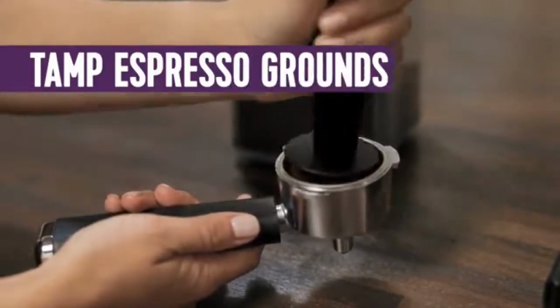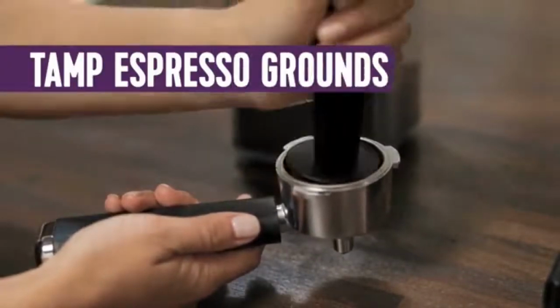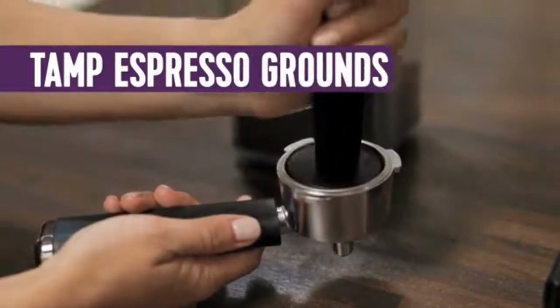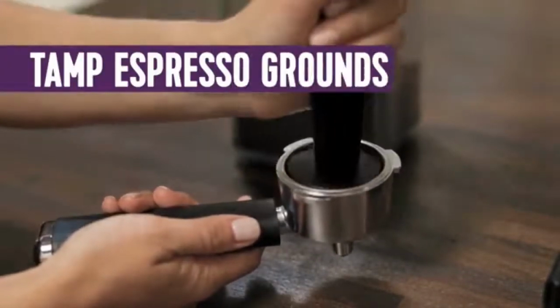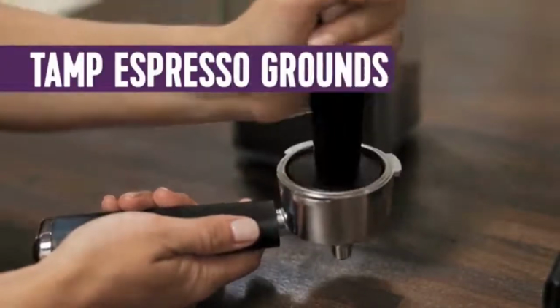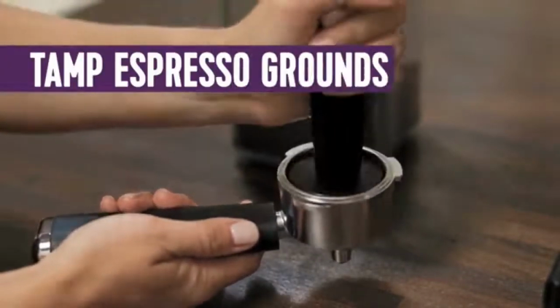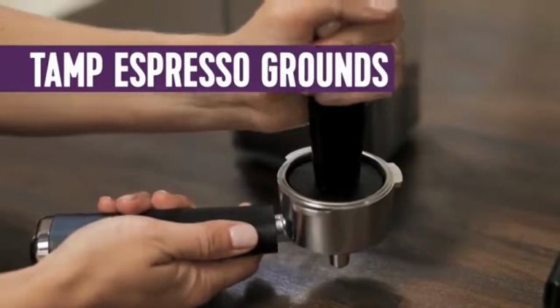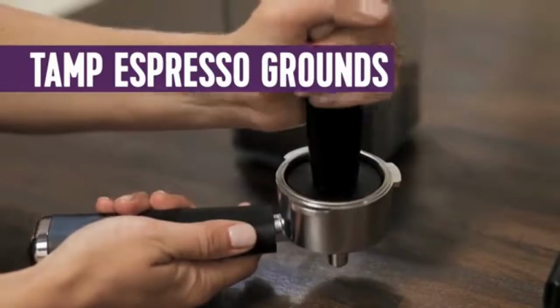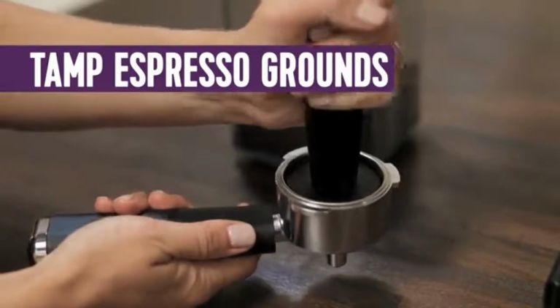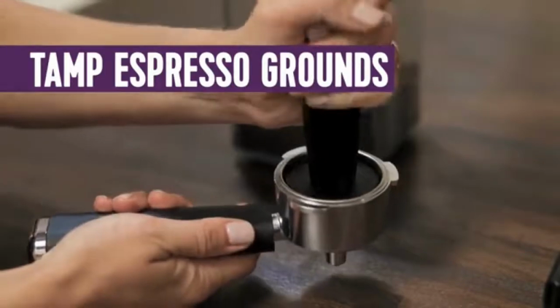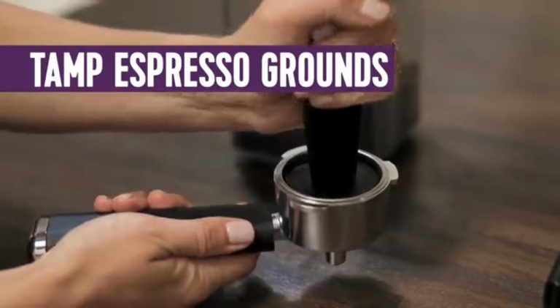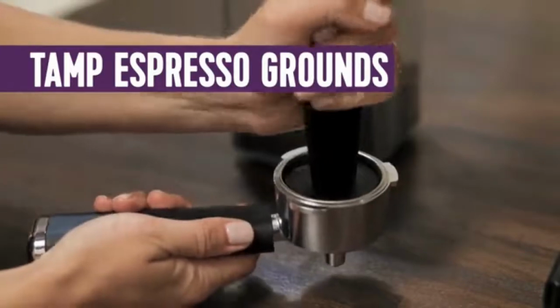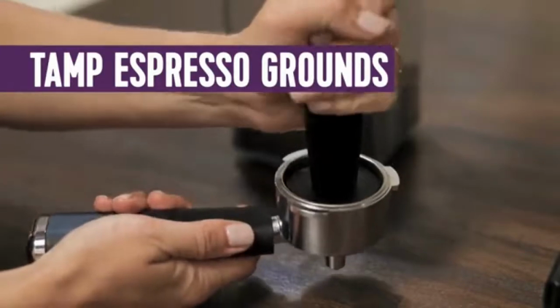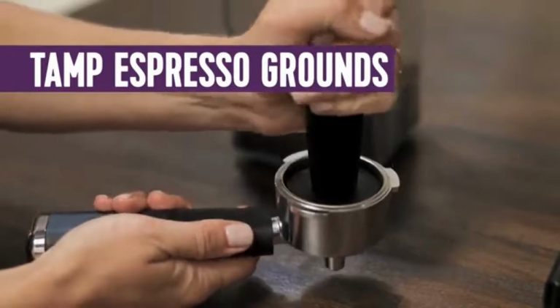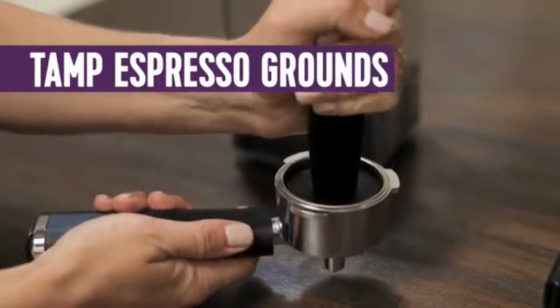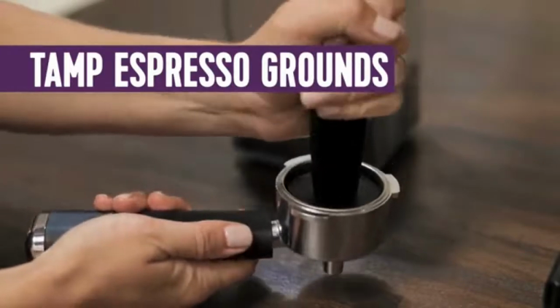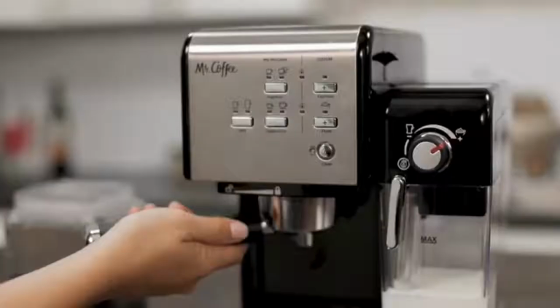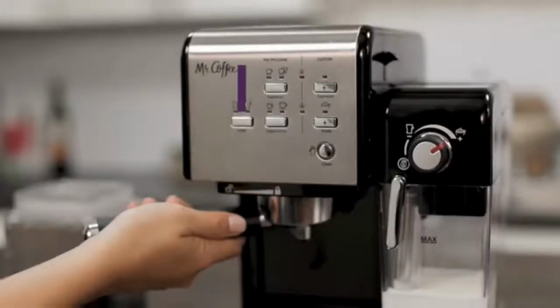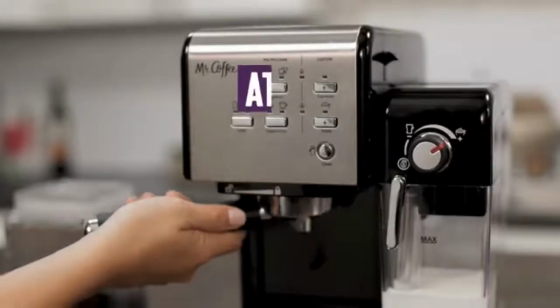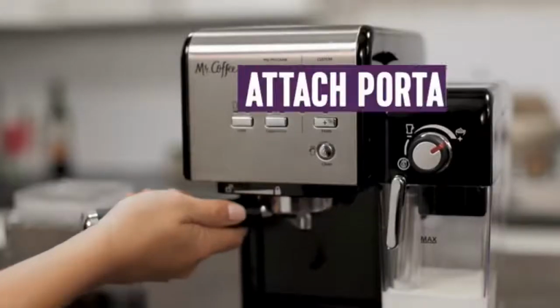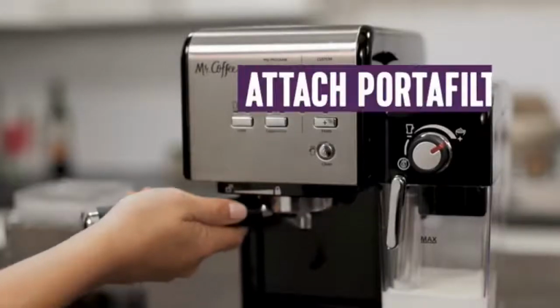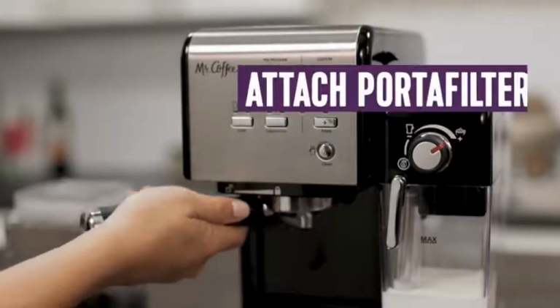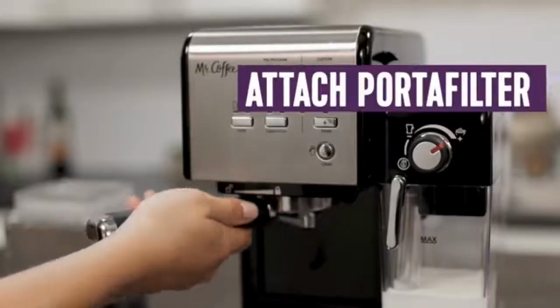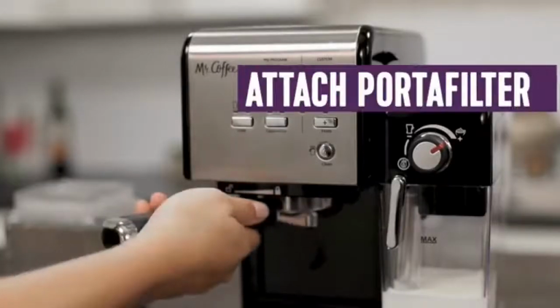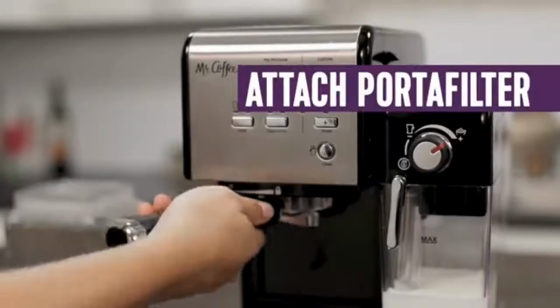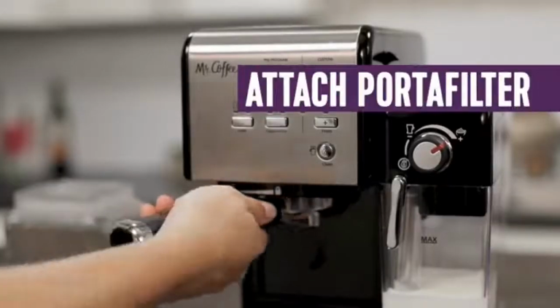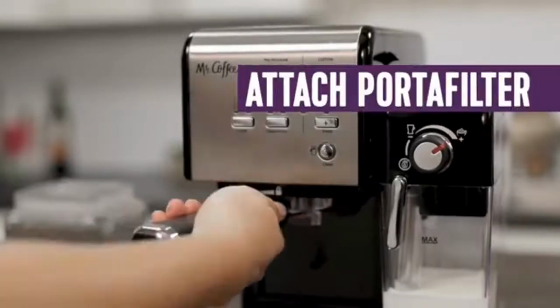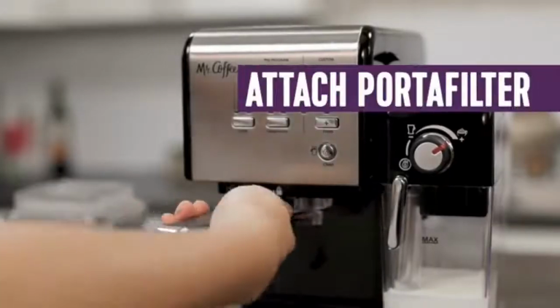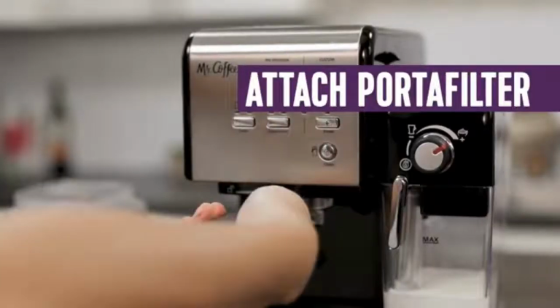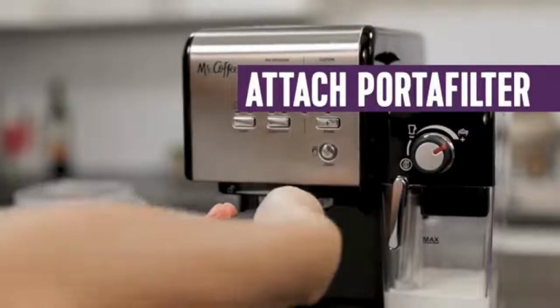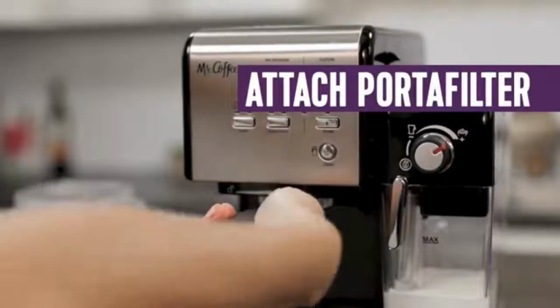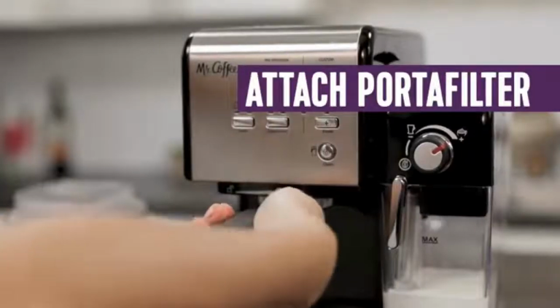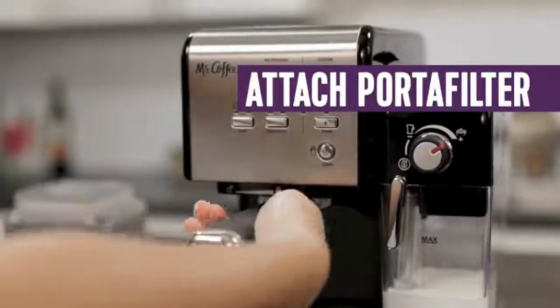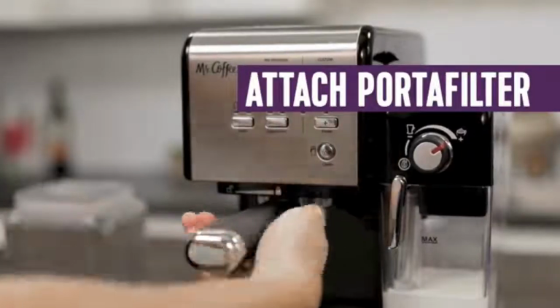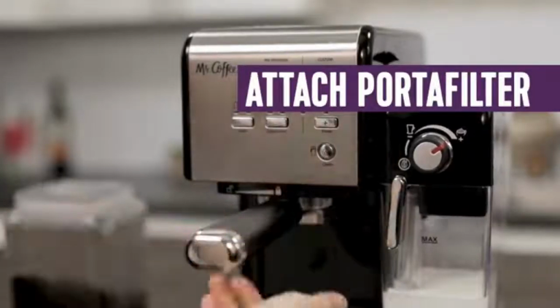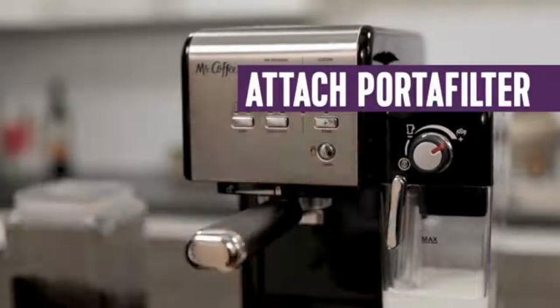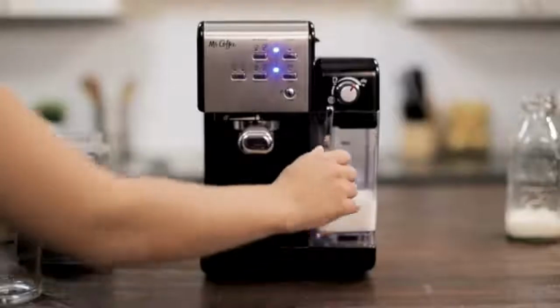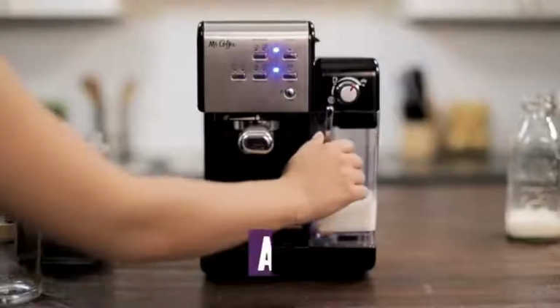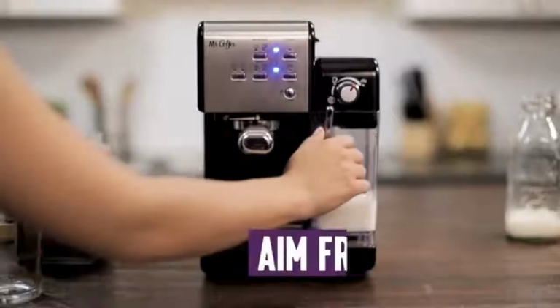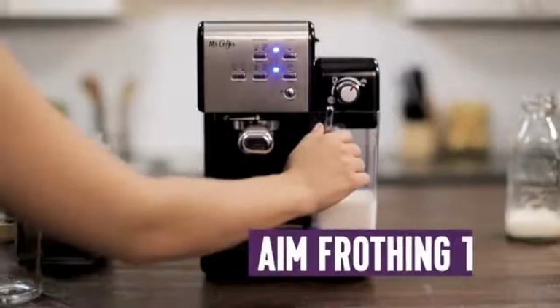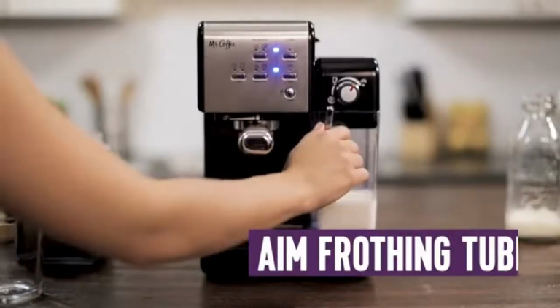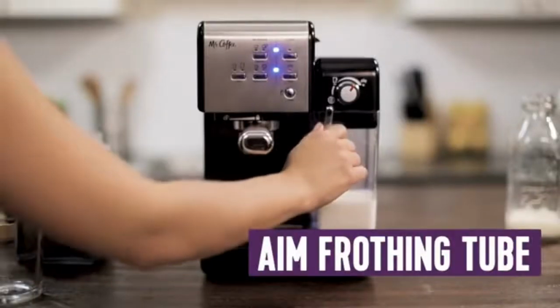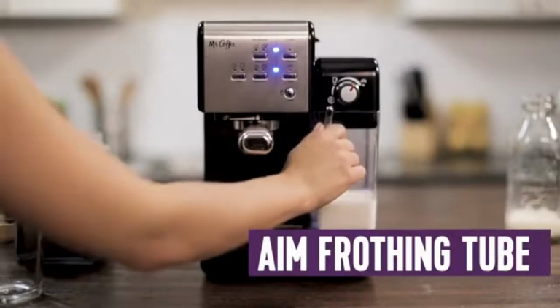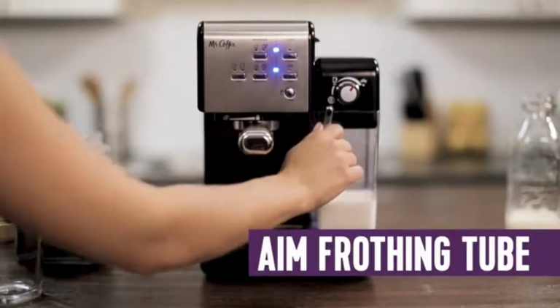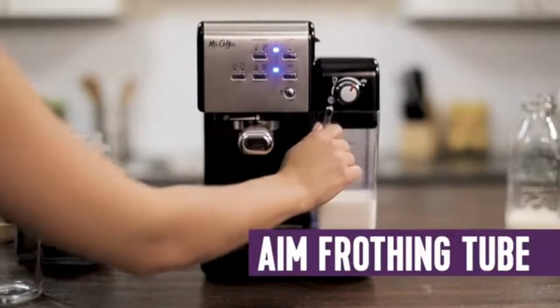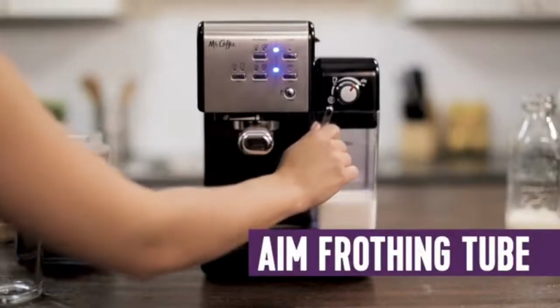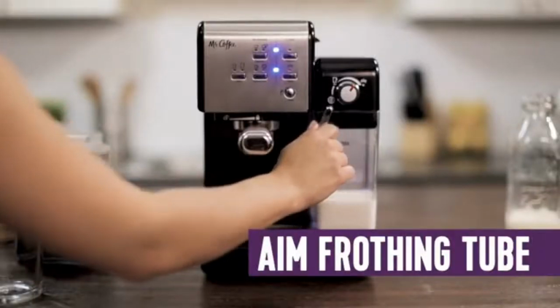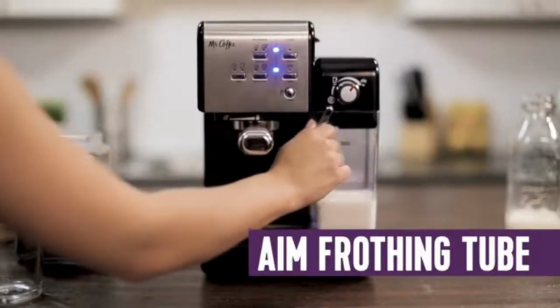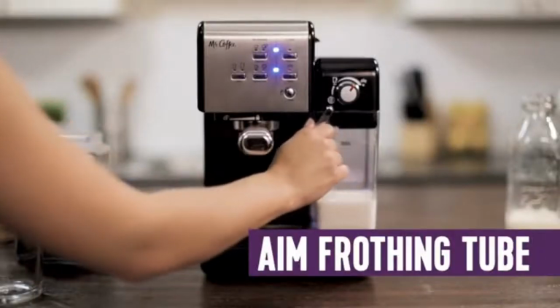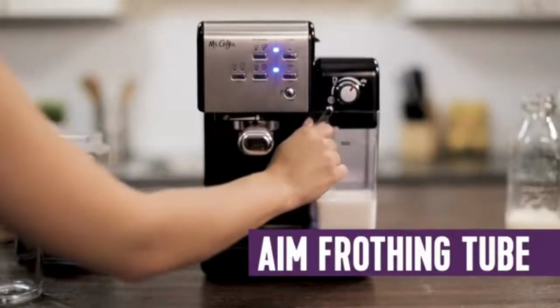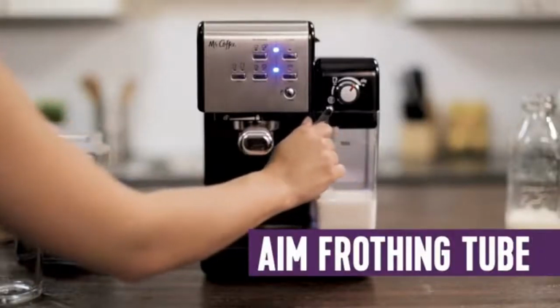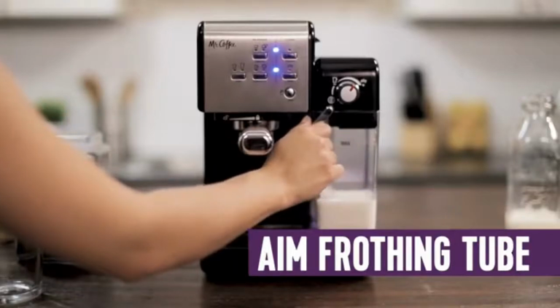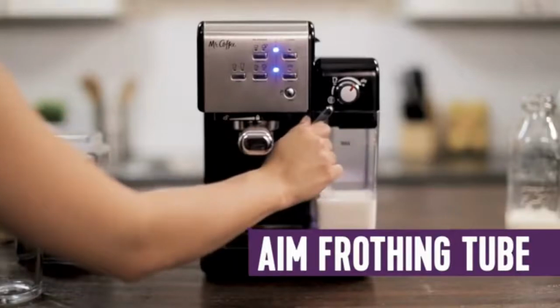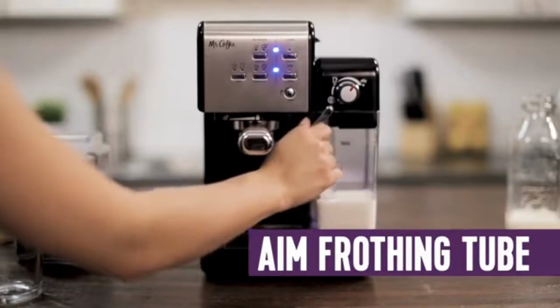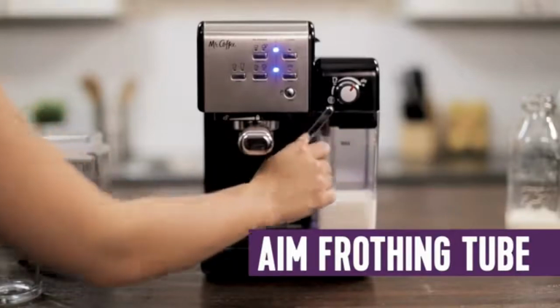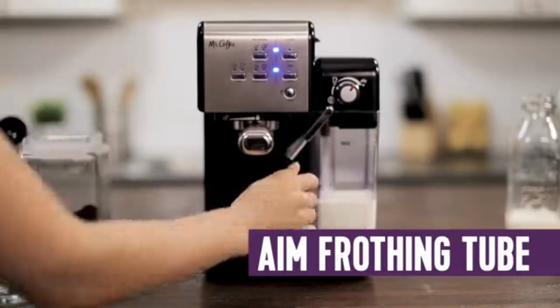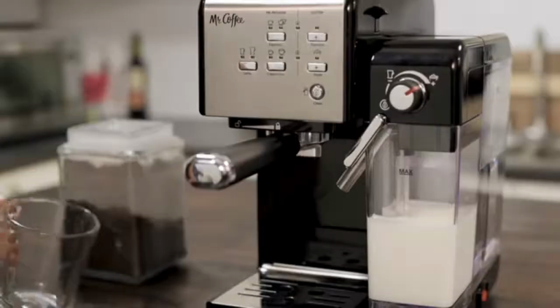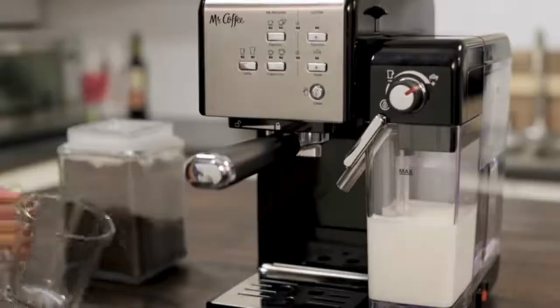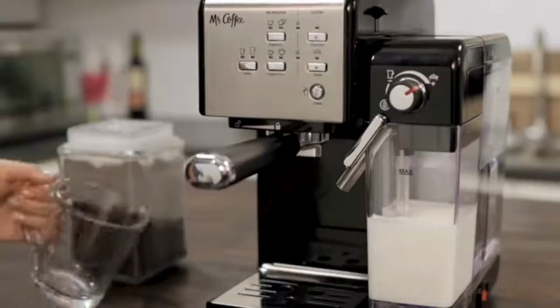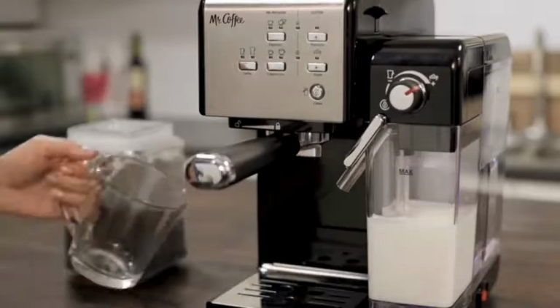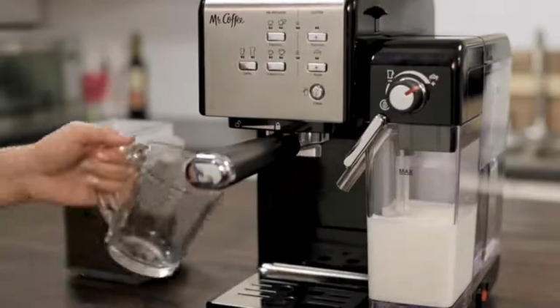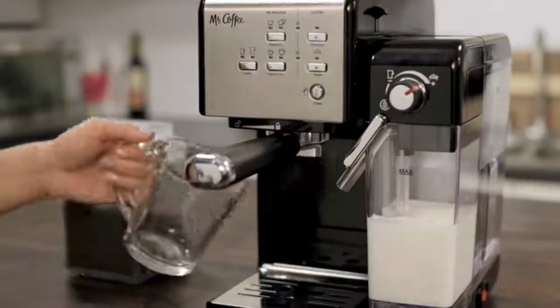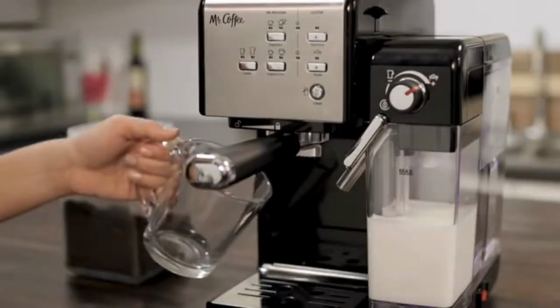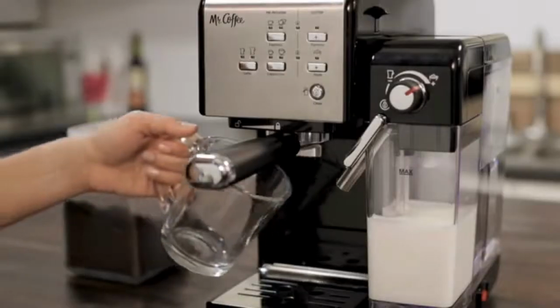The removable milk reservoir is easy to fill, clean, and store leftover milk in the fridge. The cup tray adjusts to conveniently fit tall and short mugs.